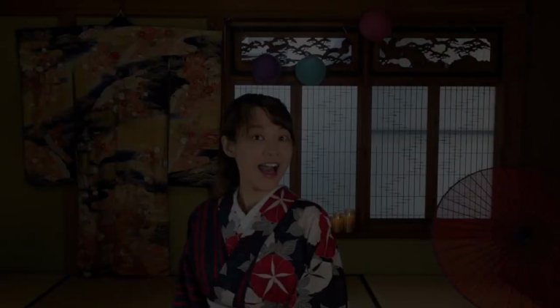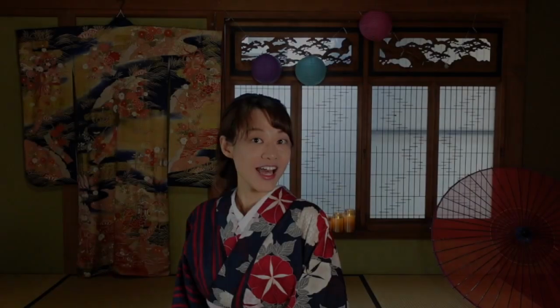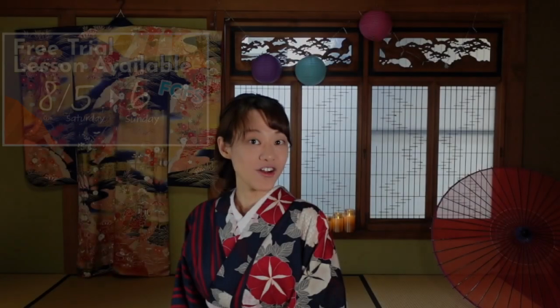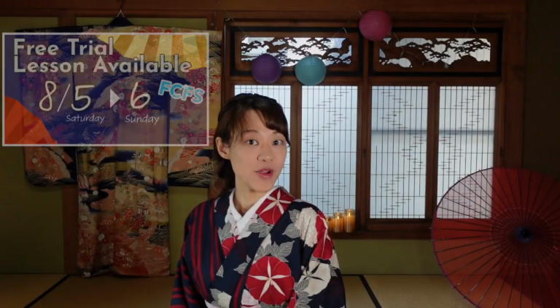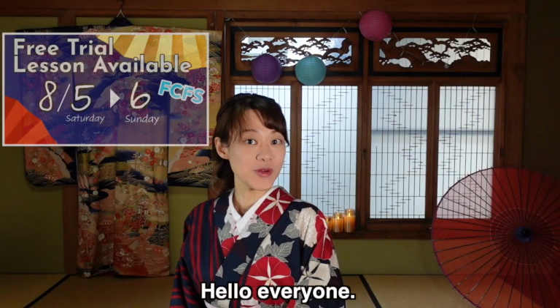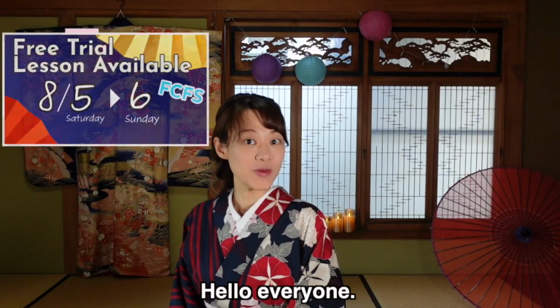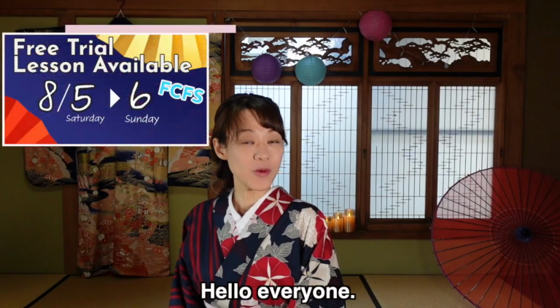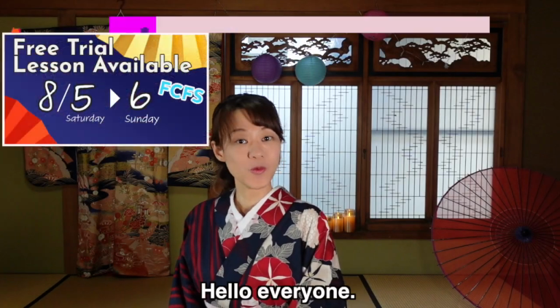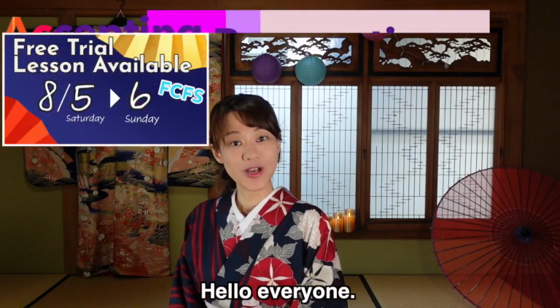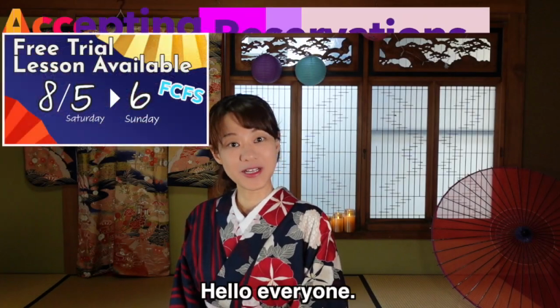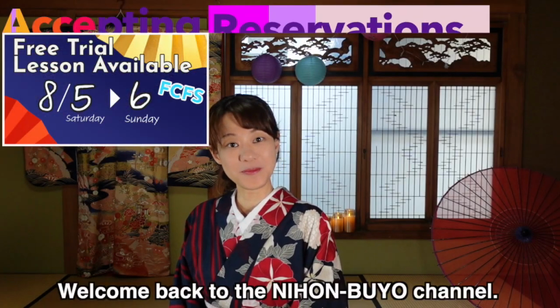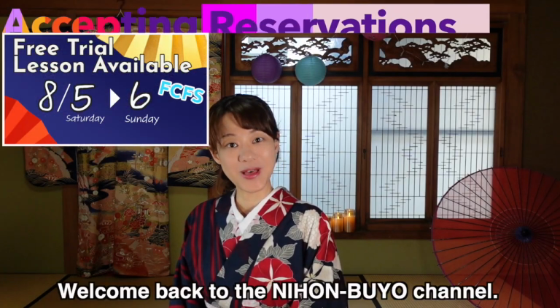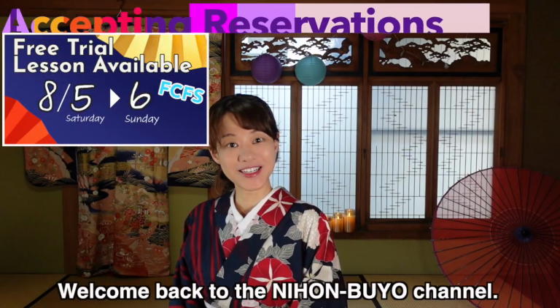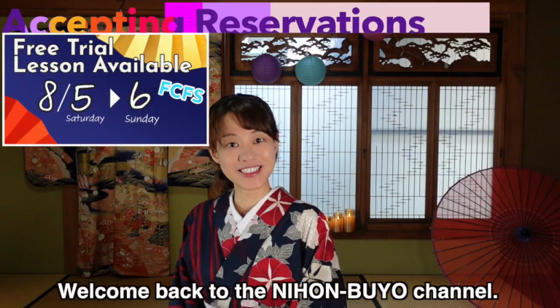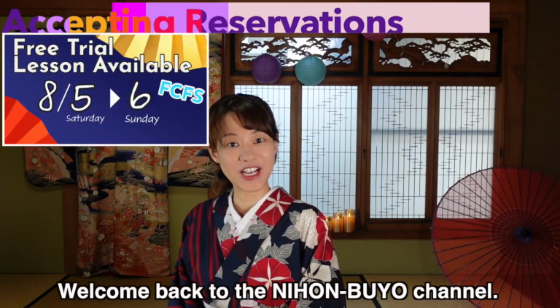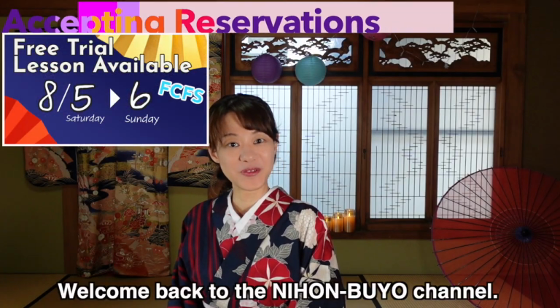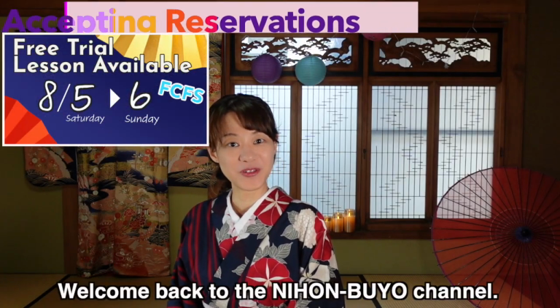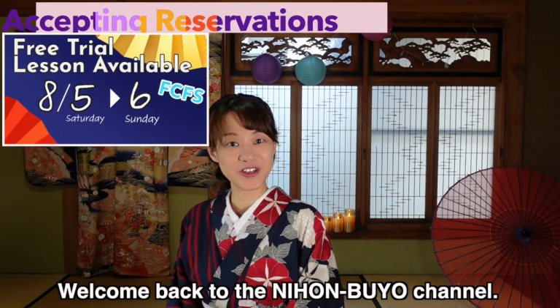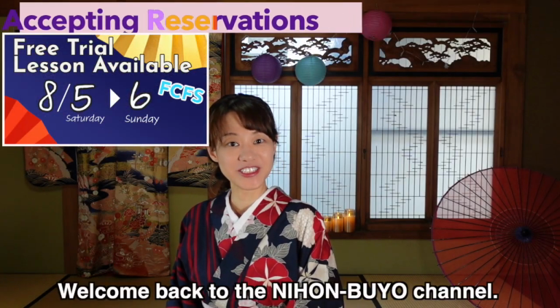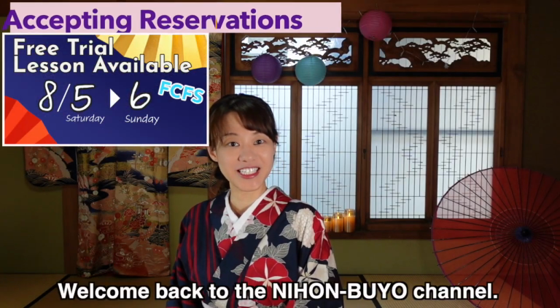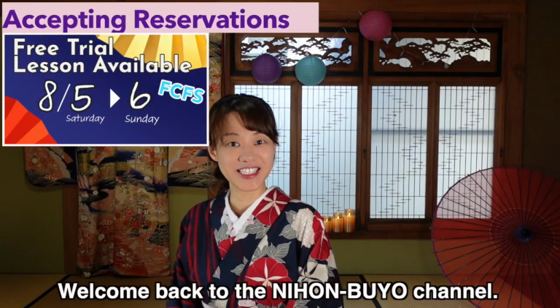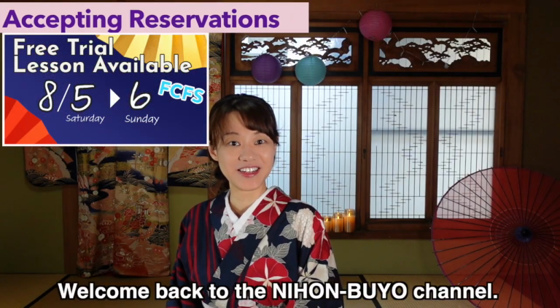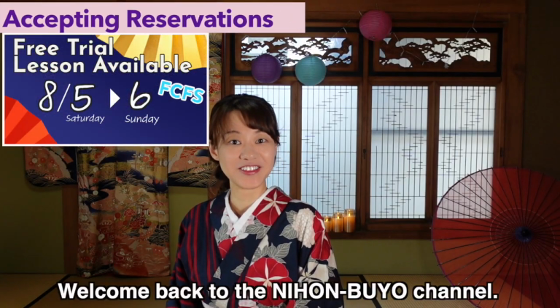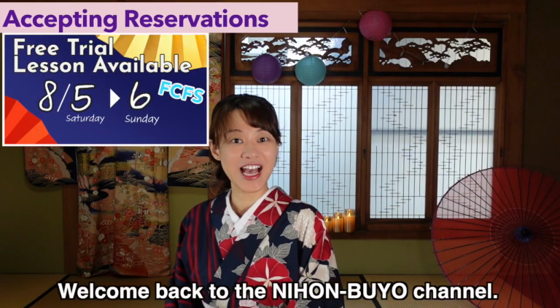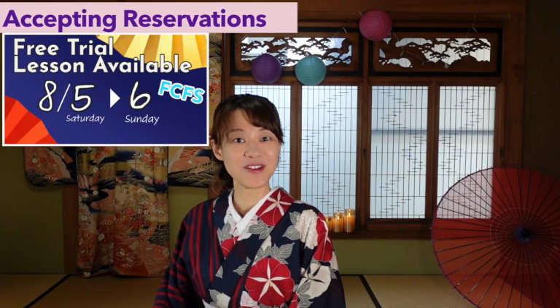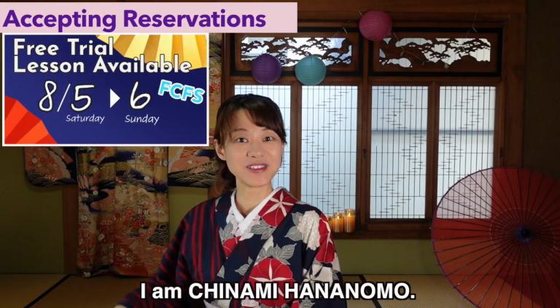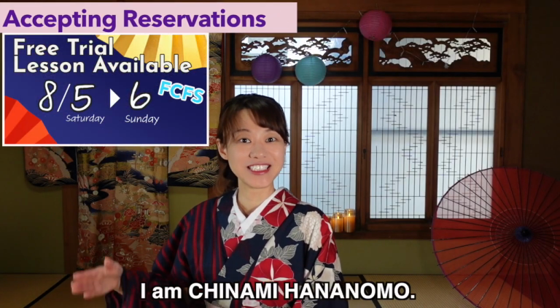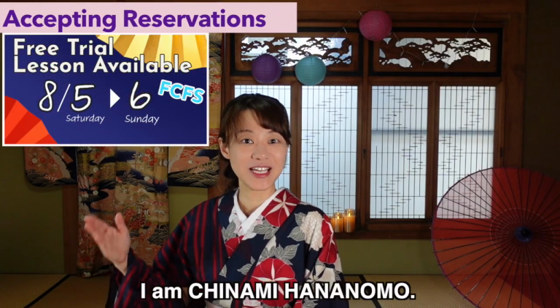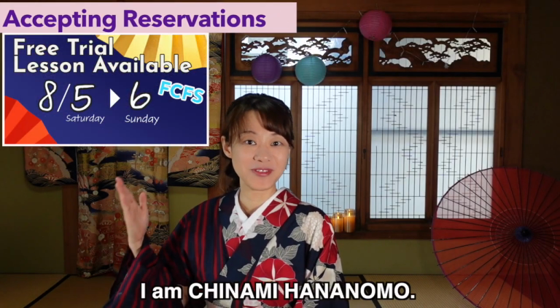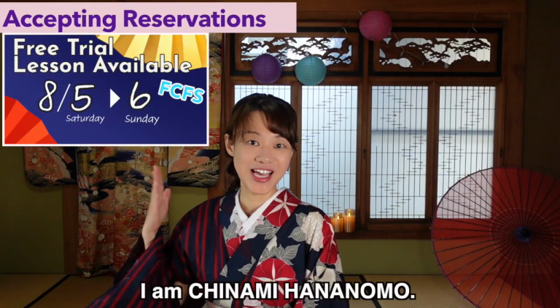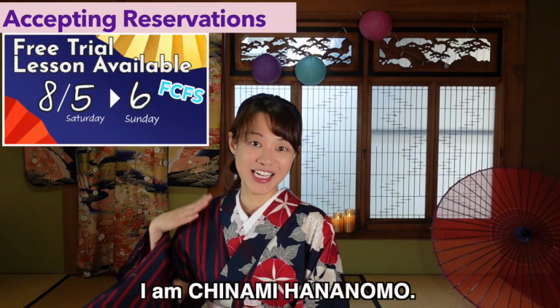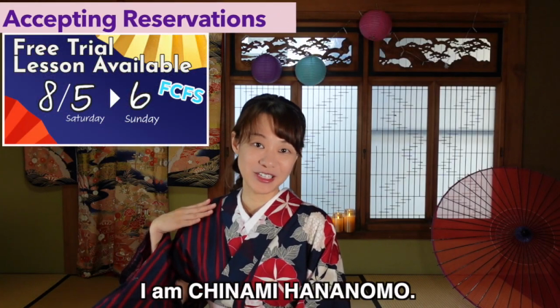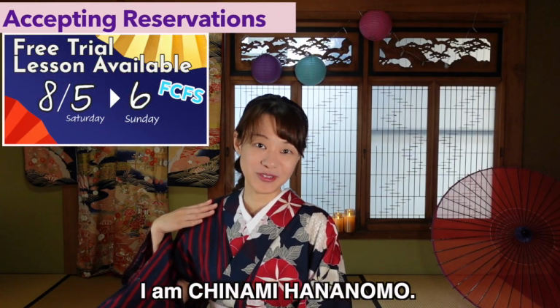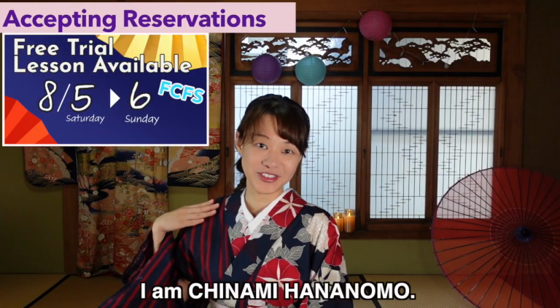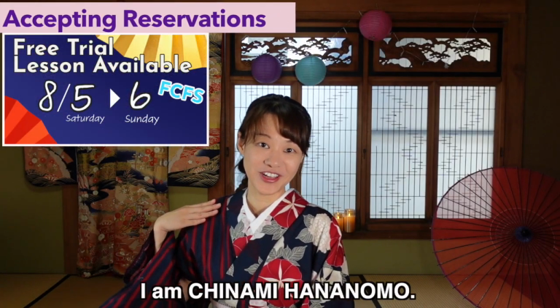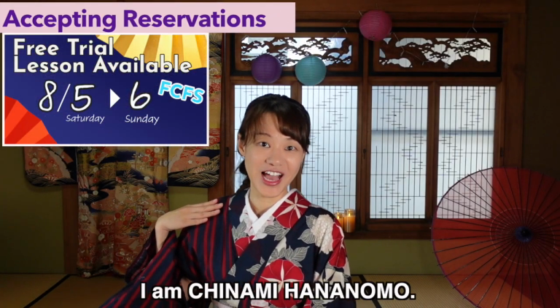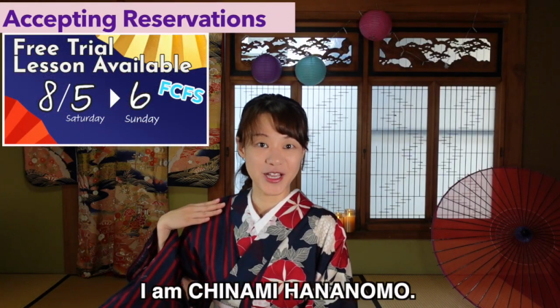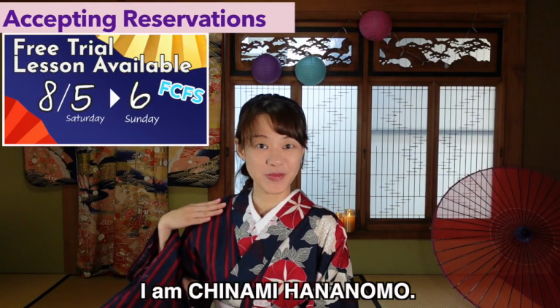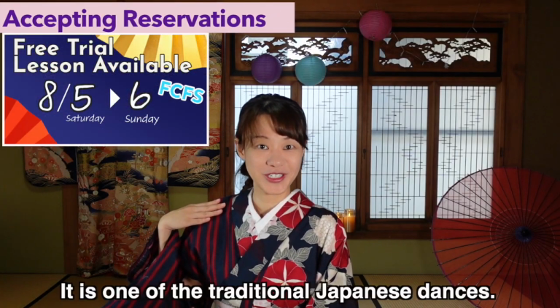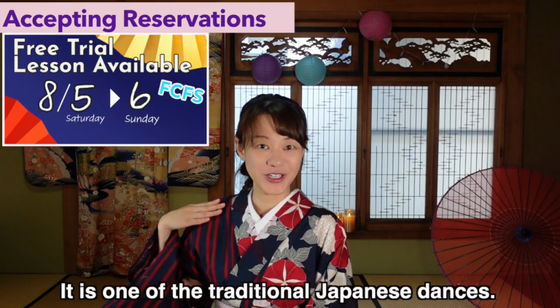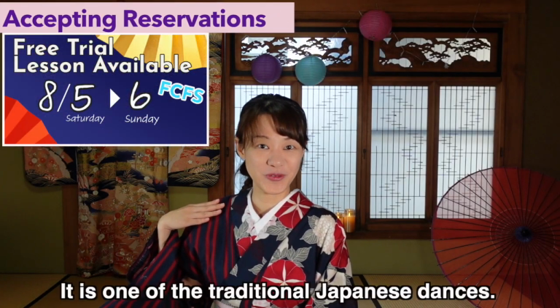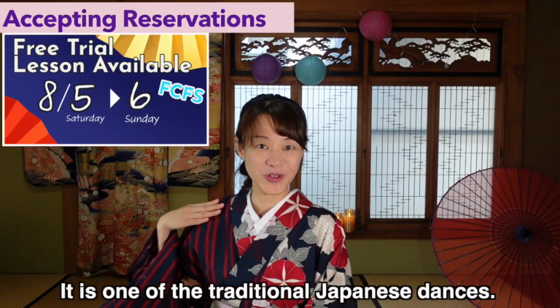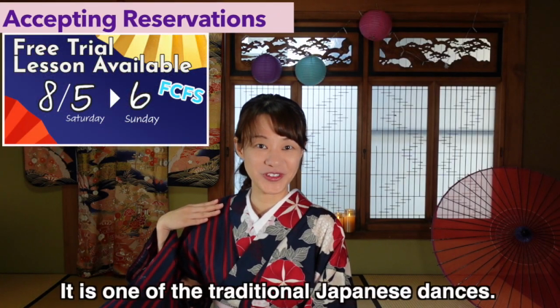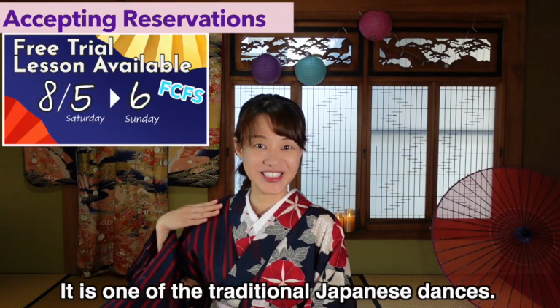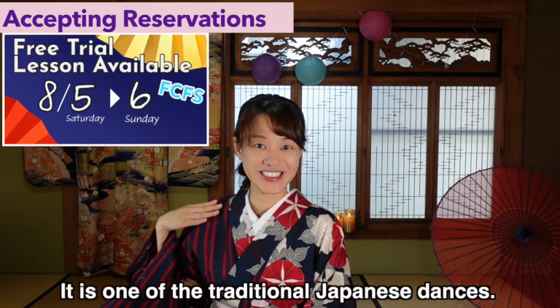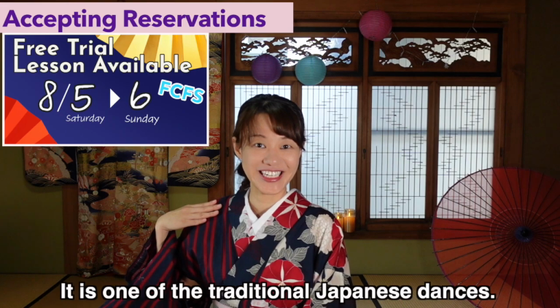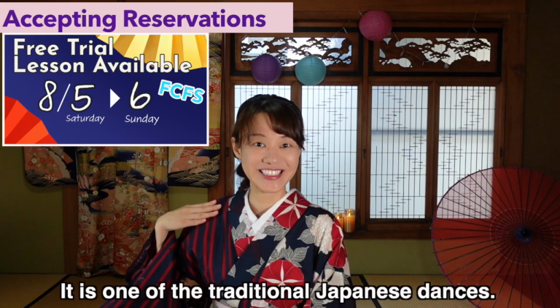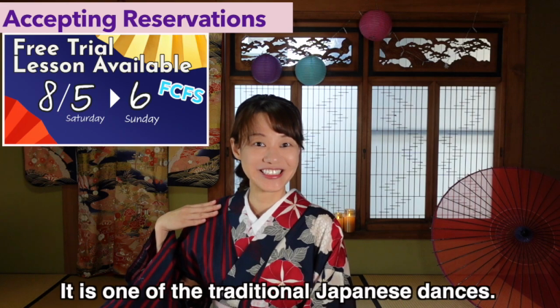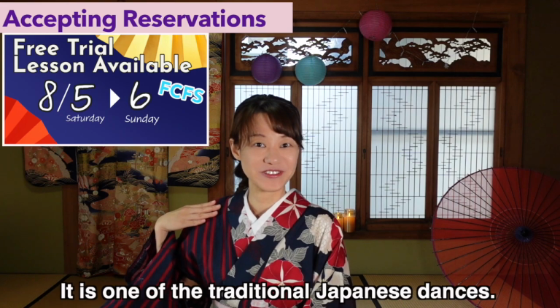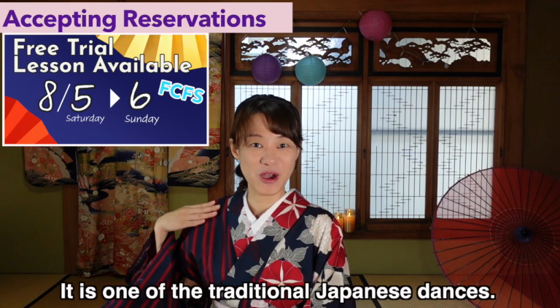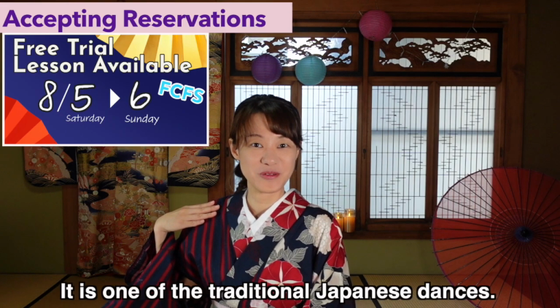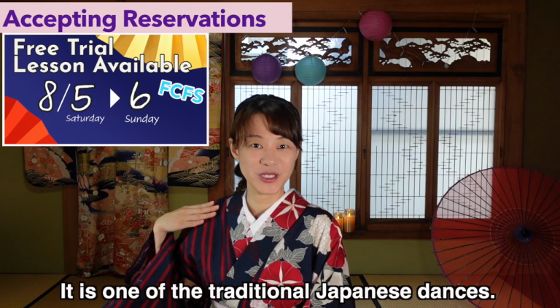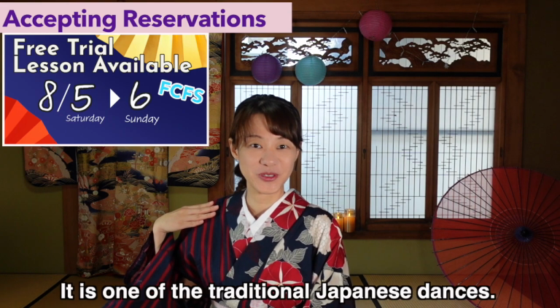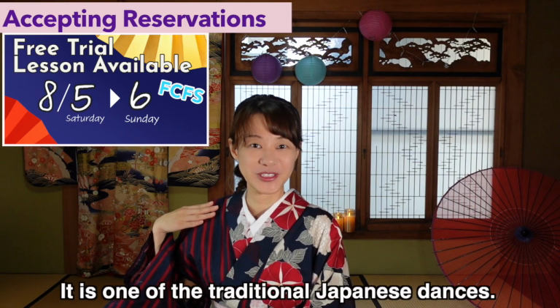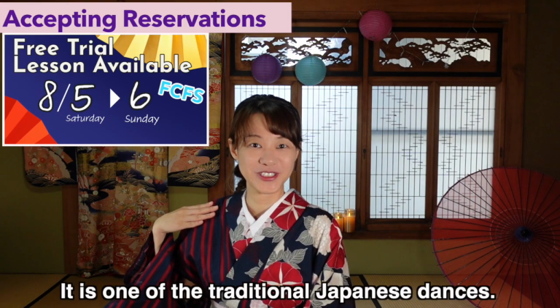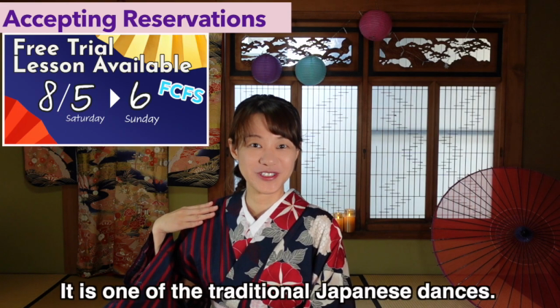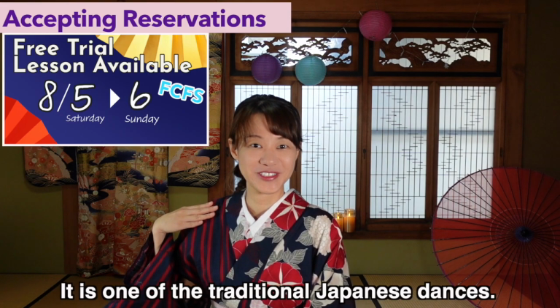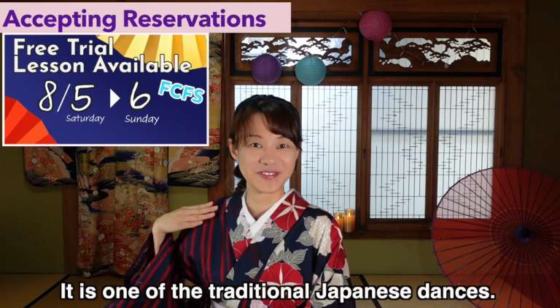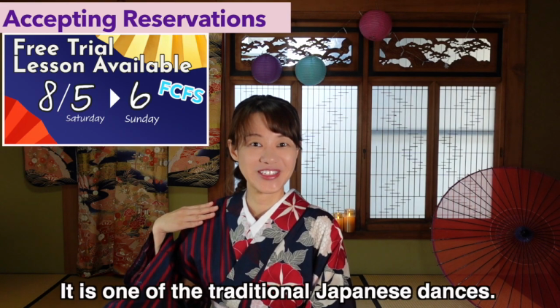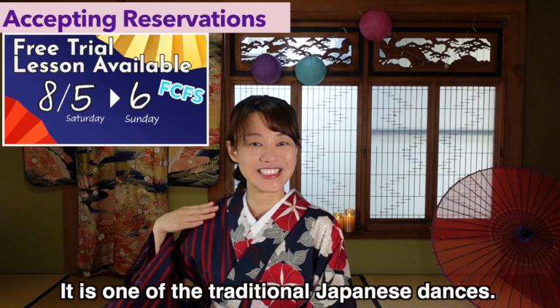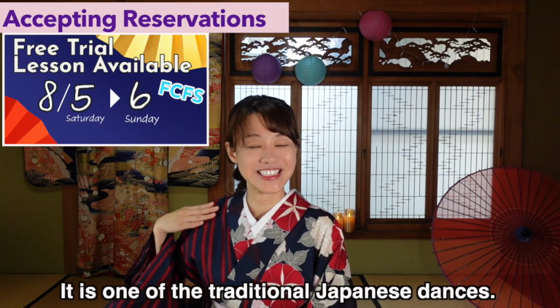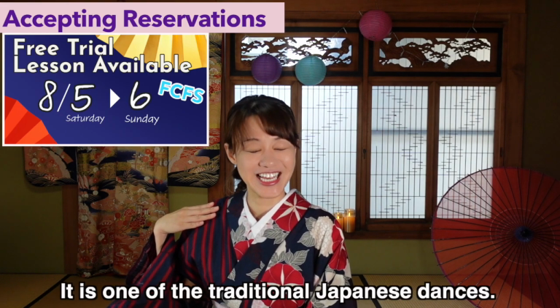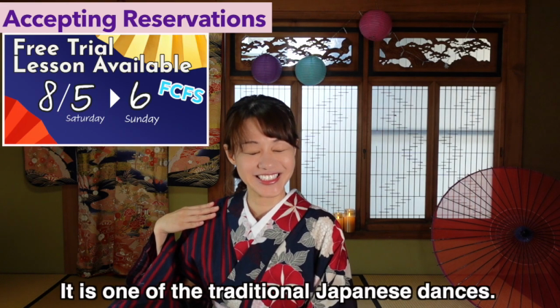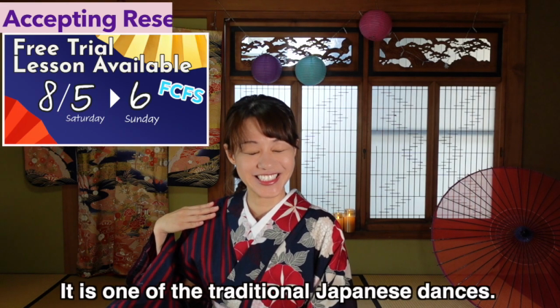Hello everyone! Welcome back to Nihonbiyo channel. I'm Chinami Hananomoto. I'm a Nihonbiyo dancer — it is one of the traditional Japanese dances.